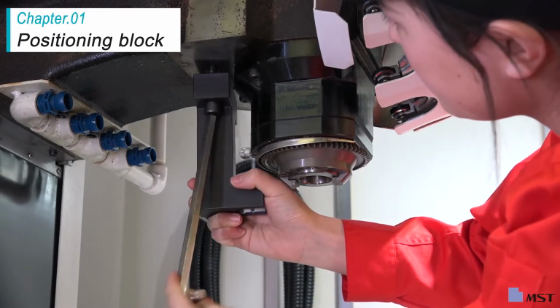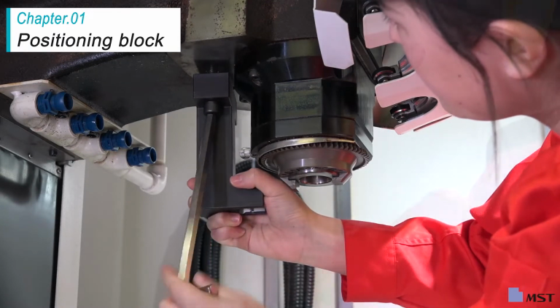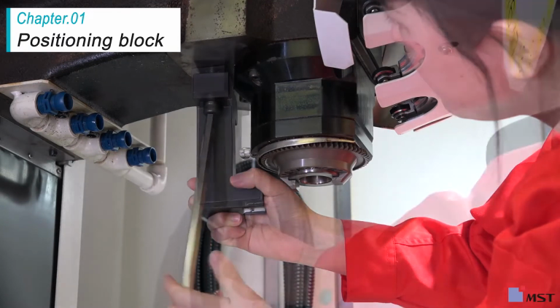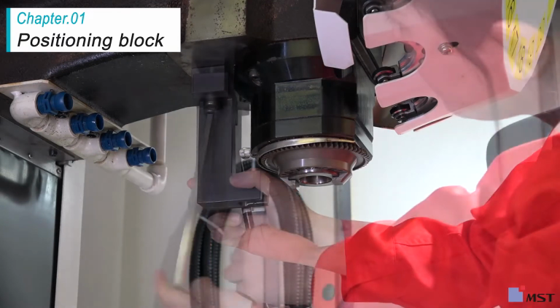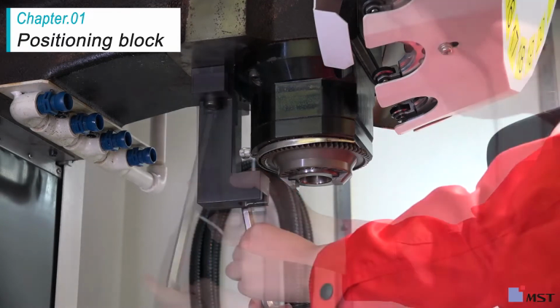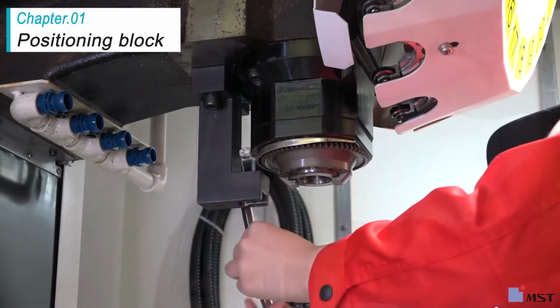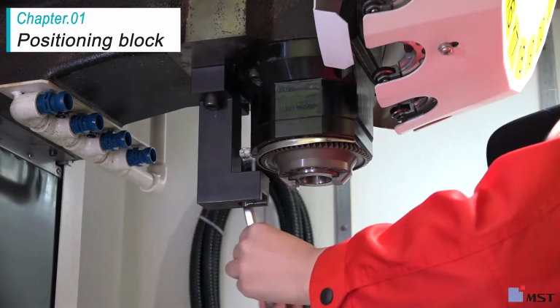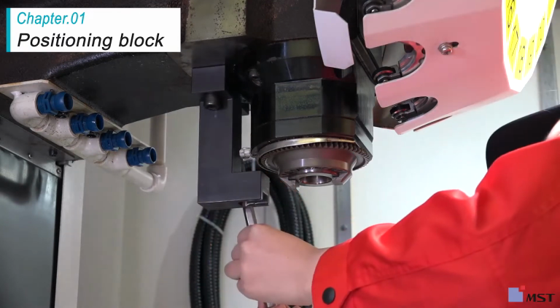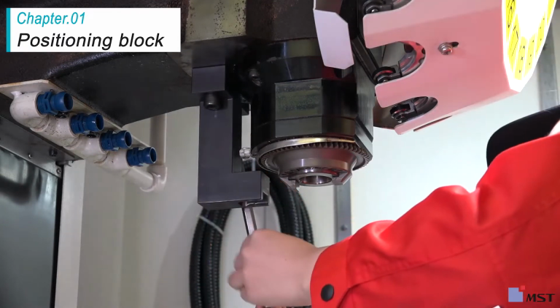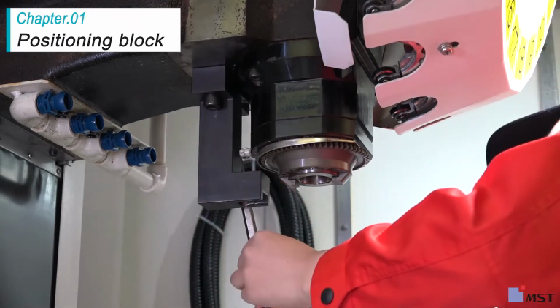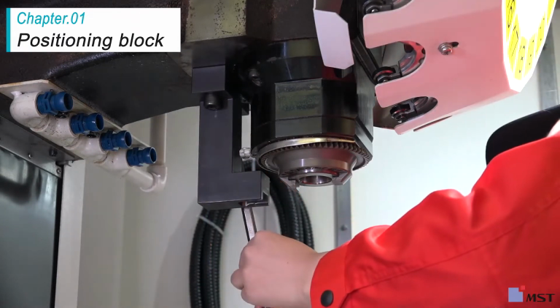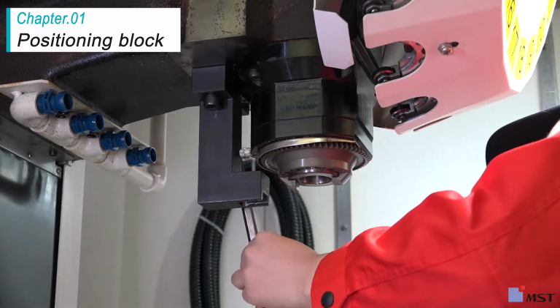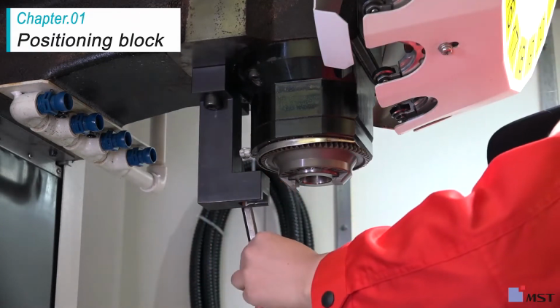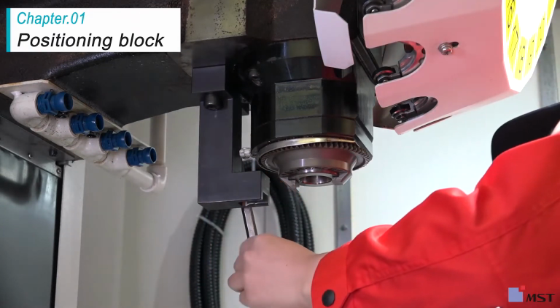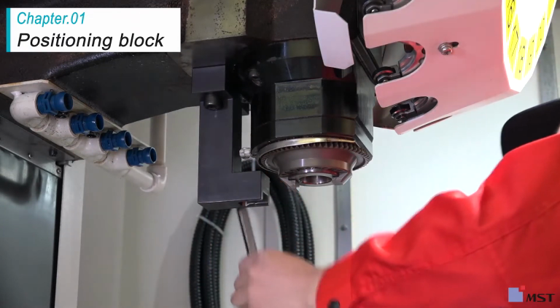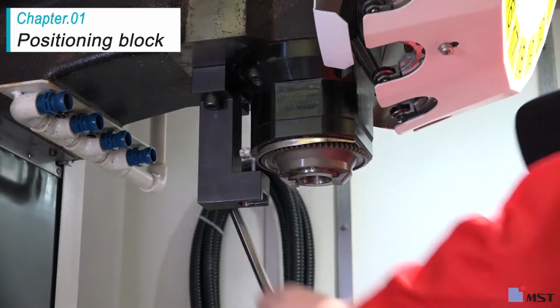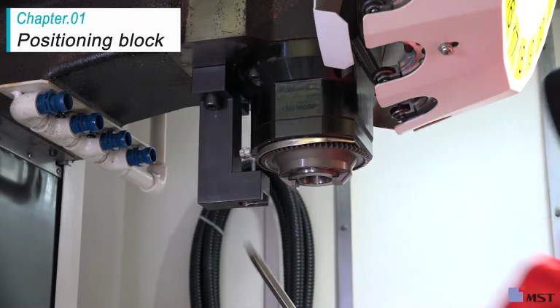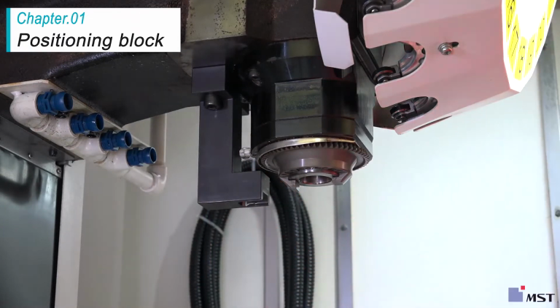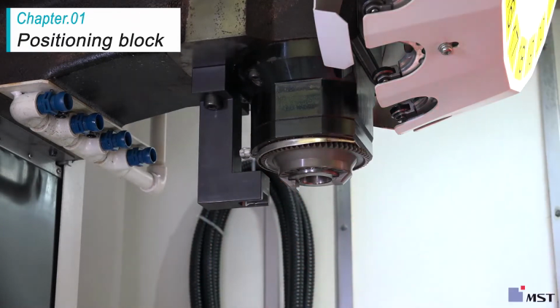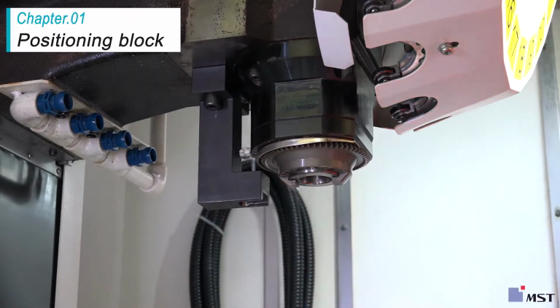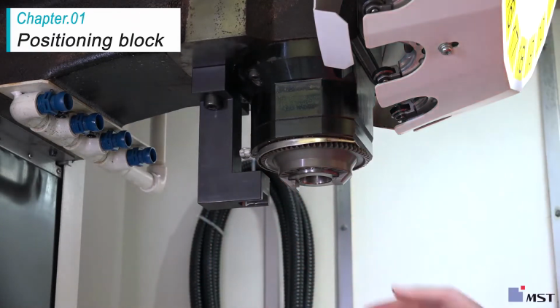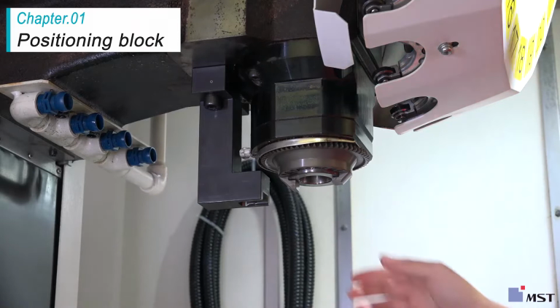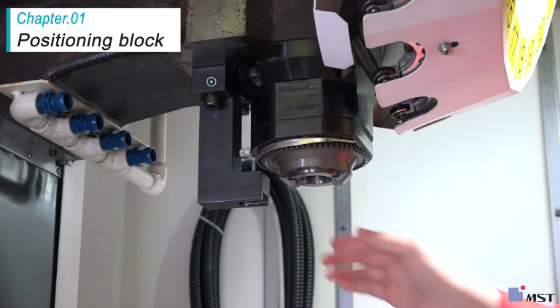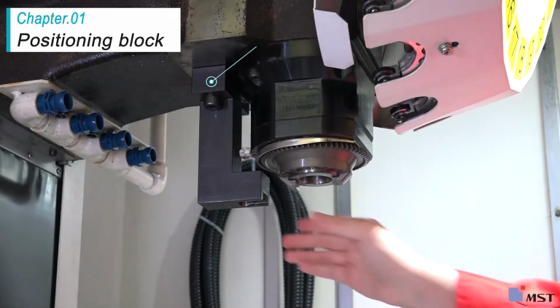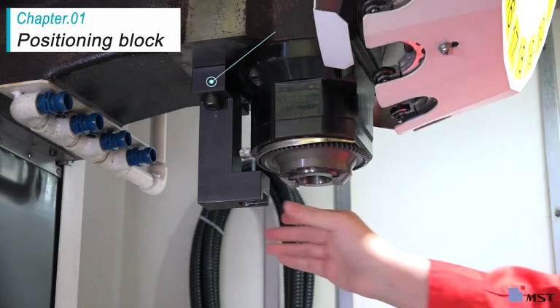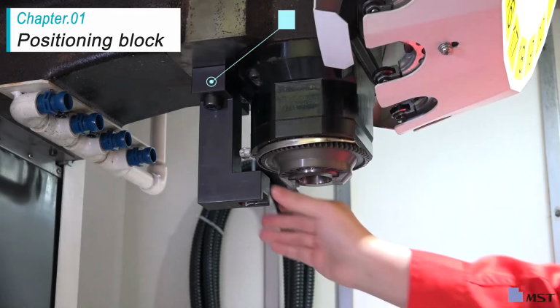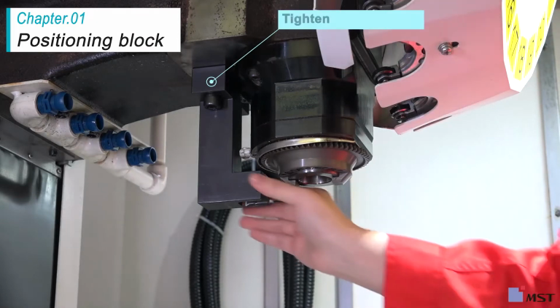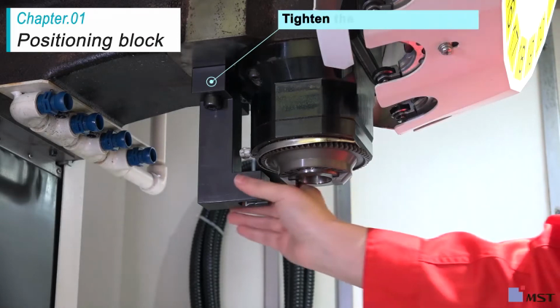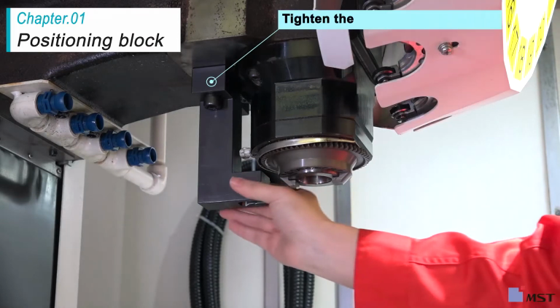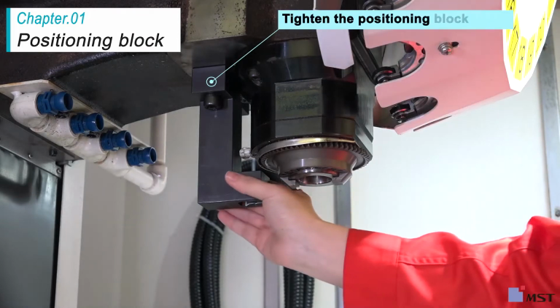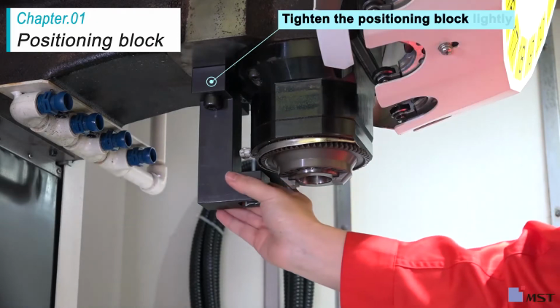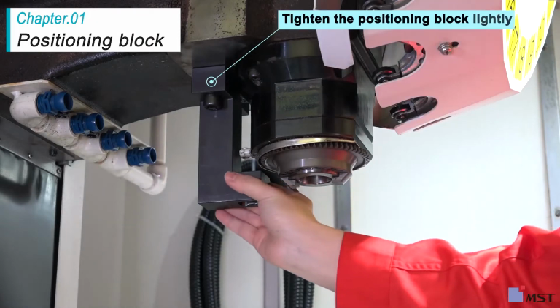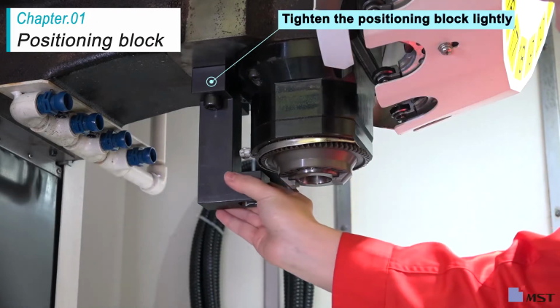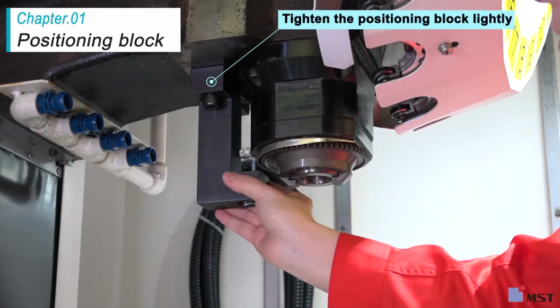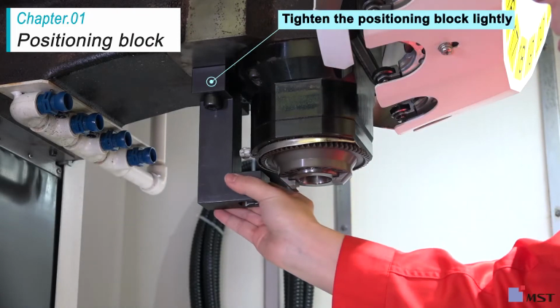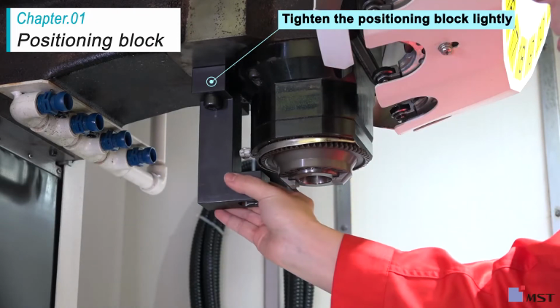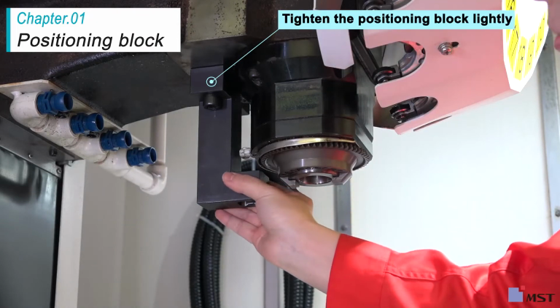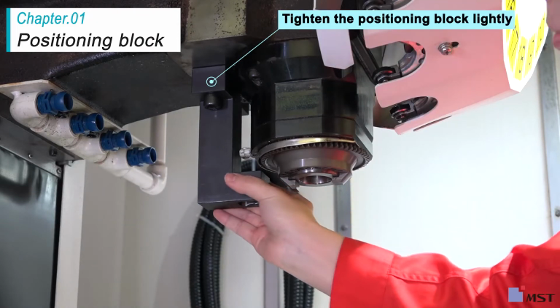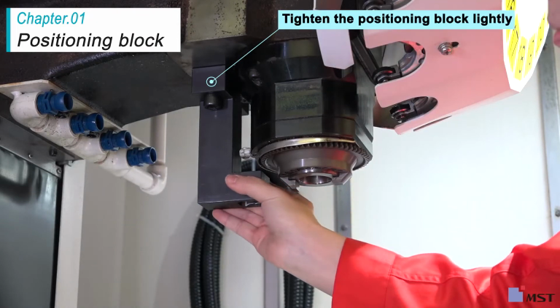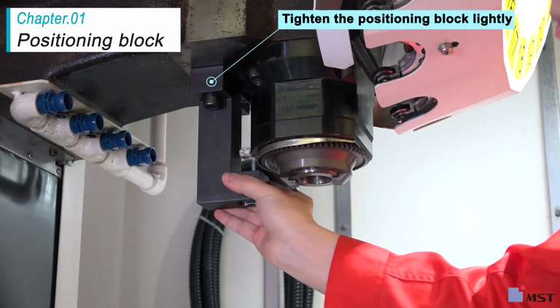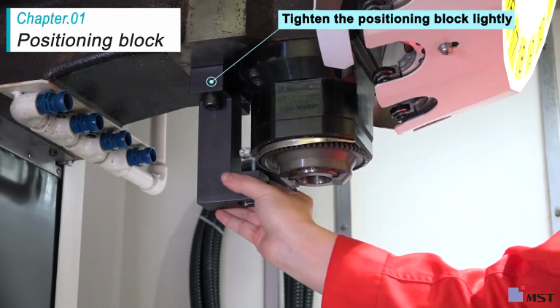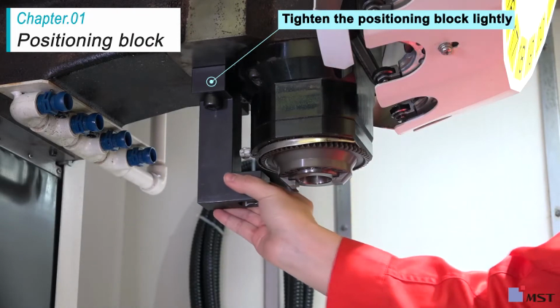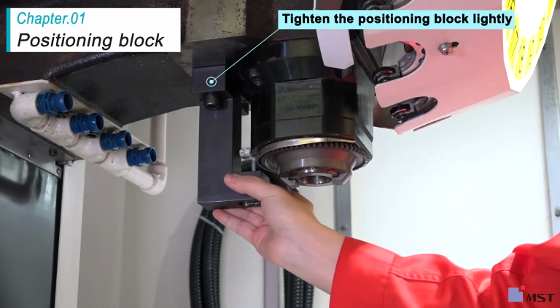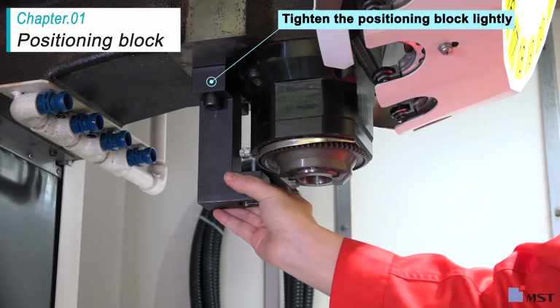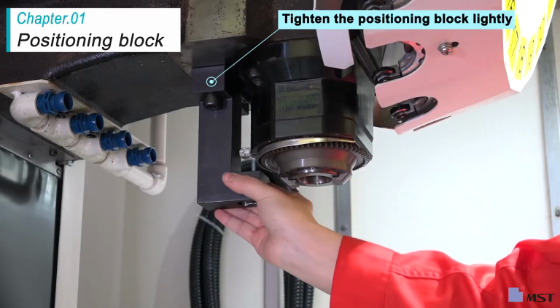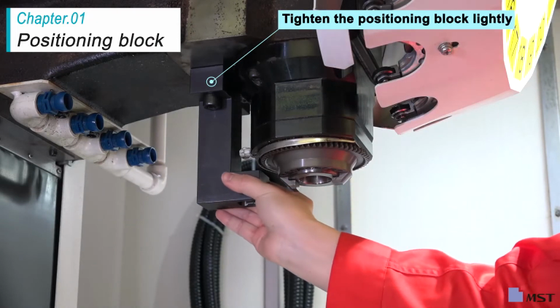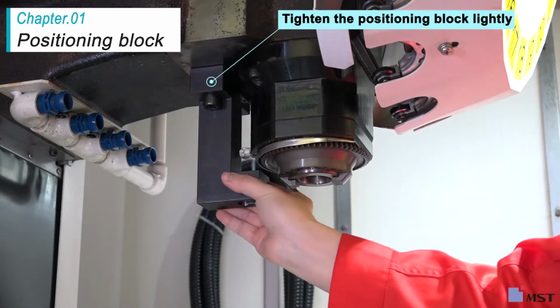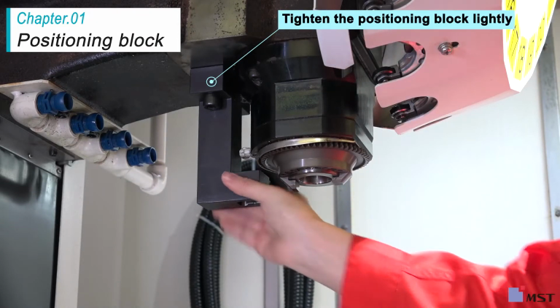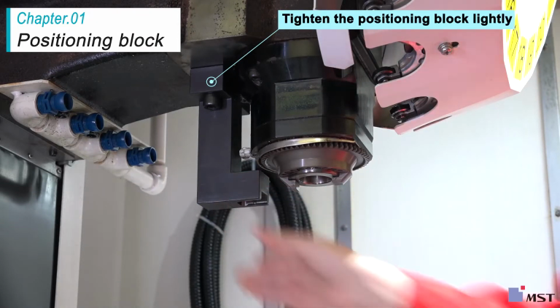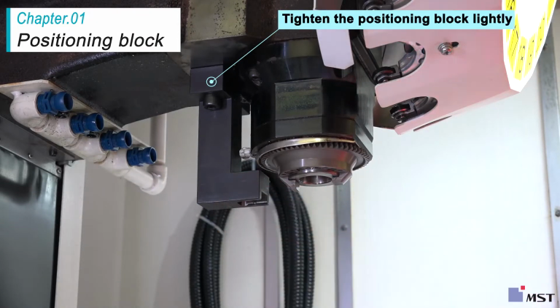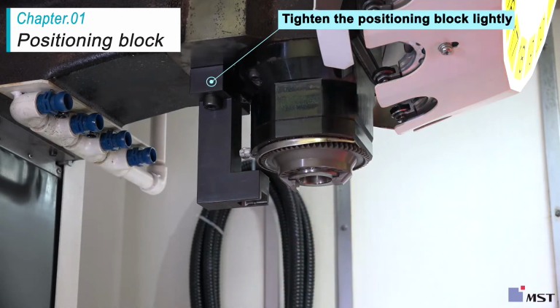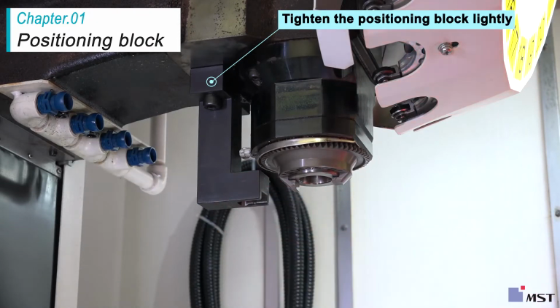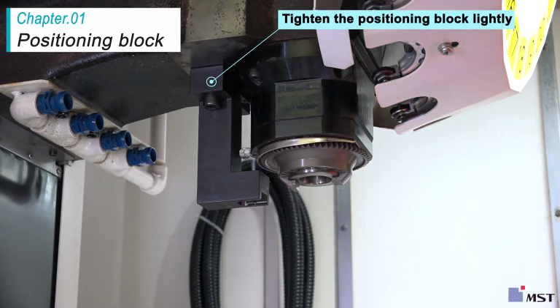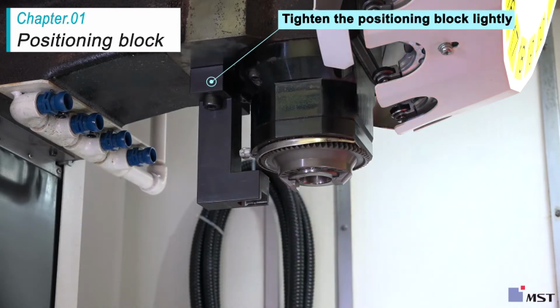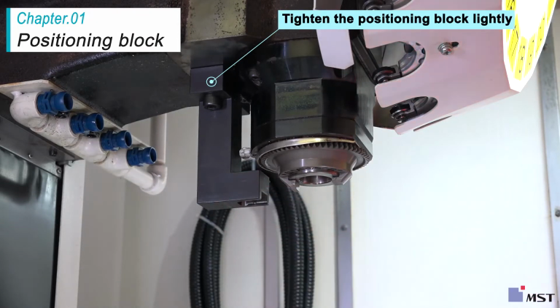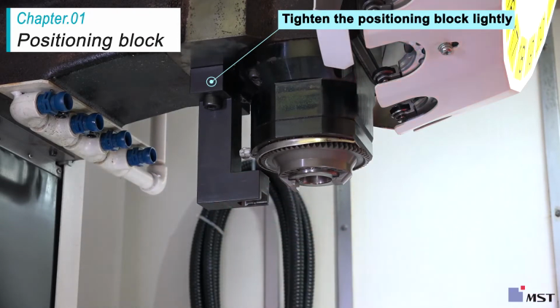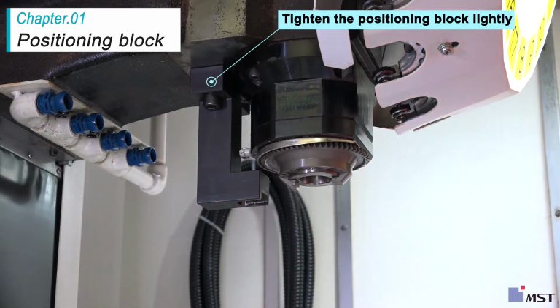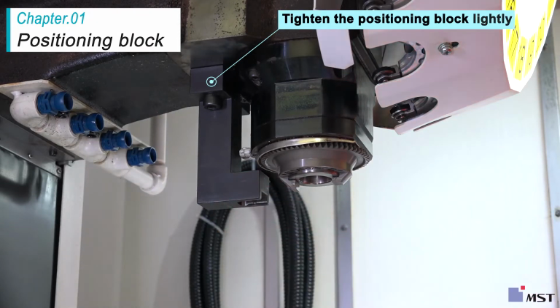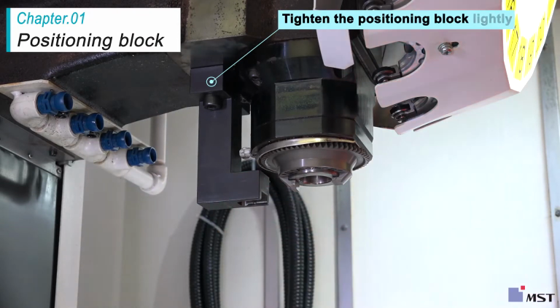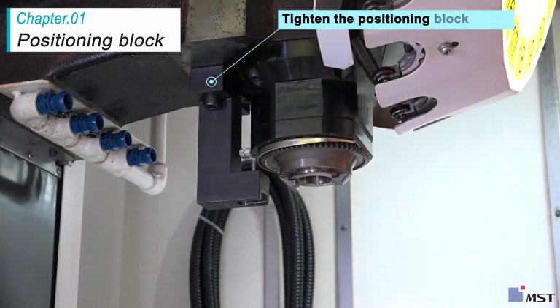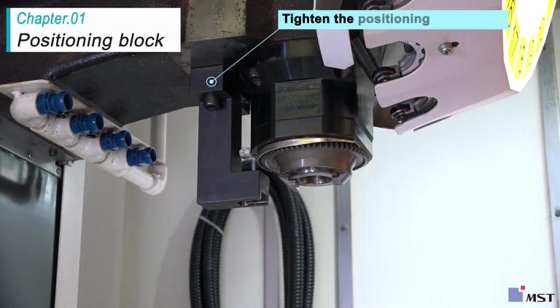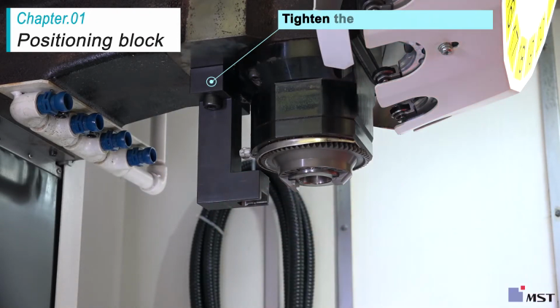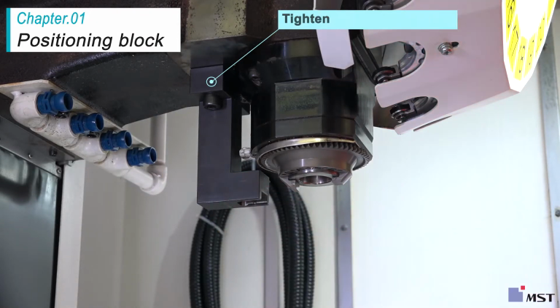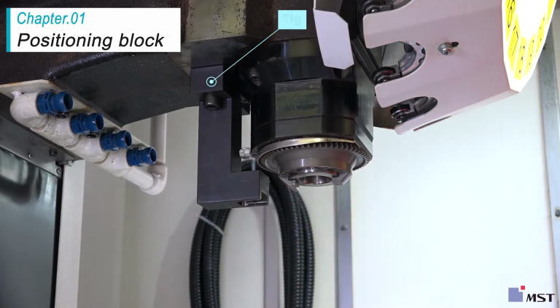There is an attachment surface behind the spindle where you attach the positioning block ABF005 with two M12 bolts. Do not tighten the bolts completely at this time.